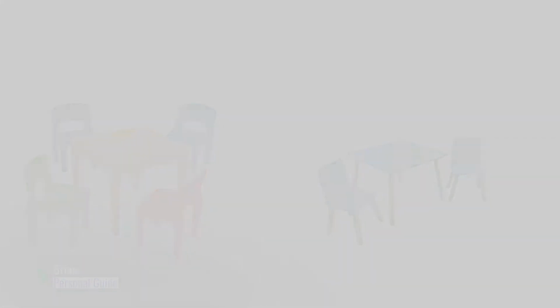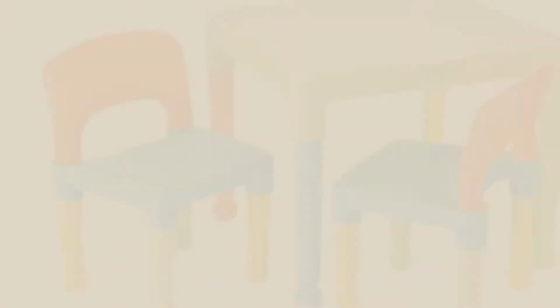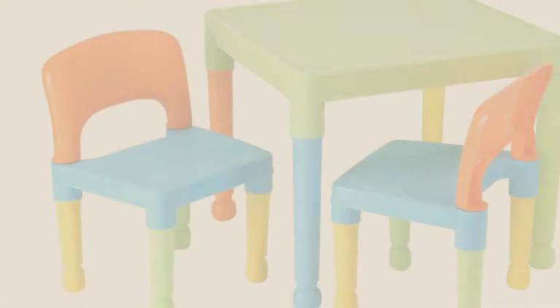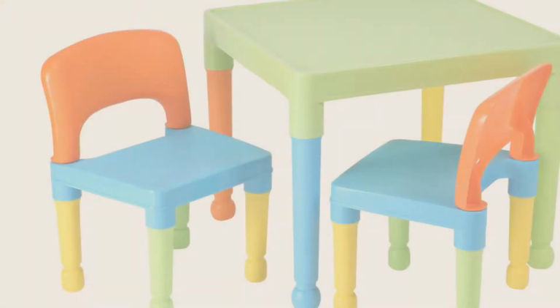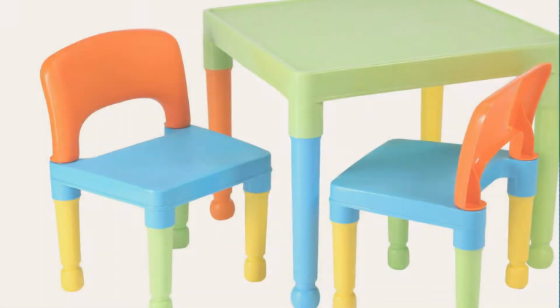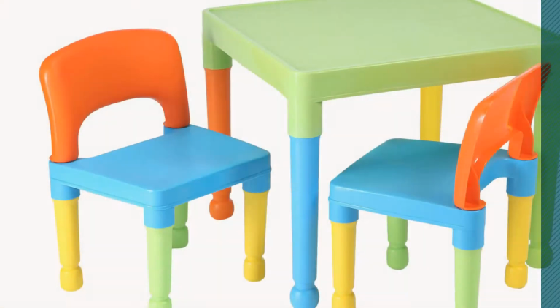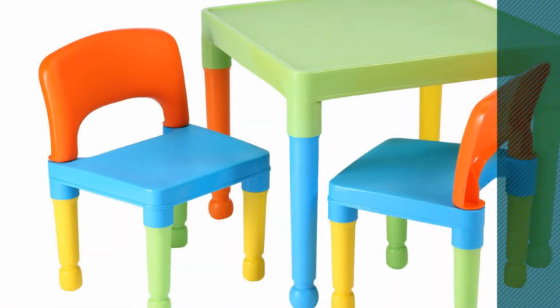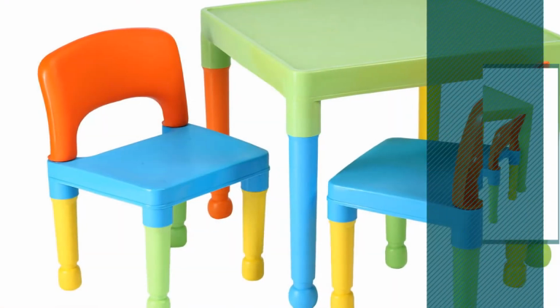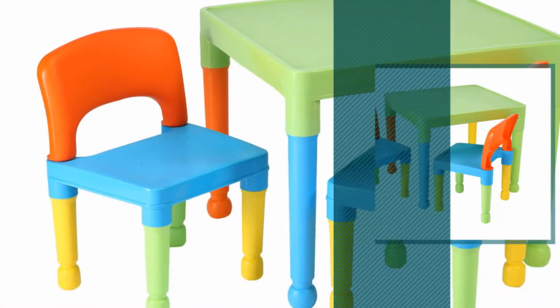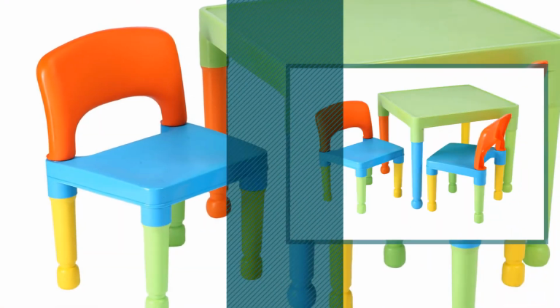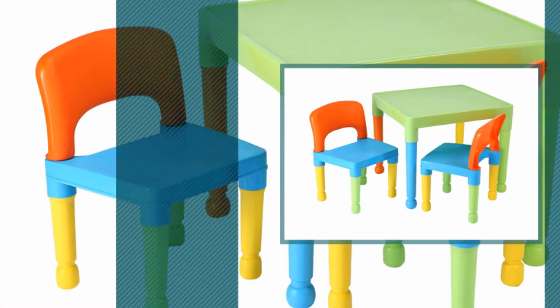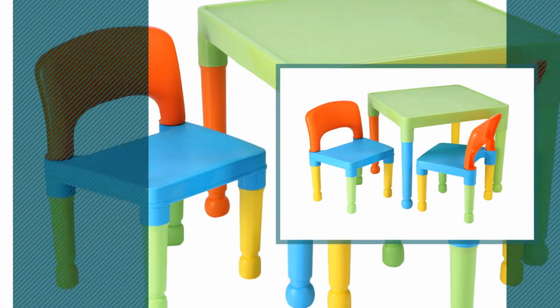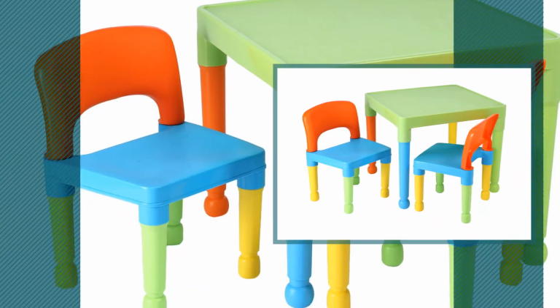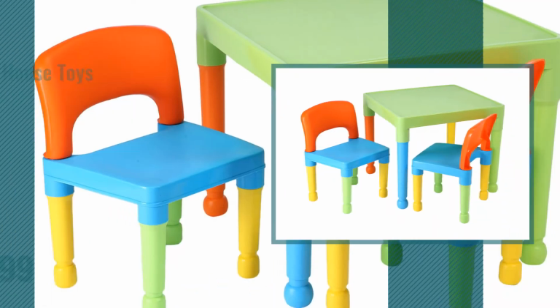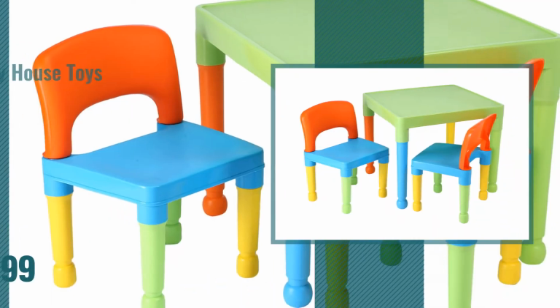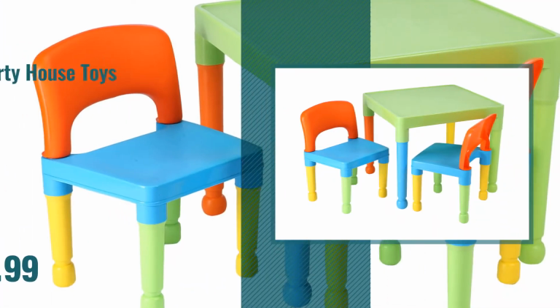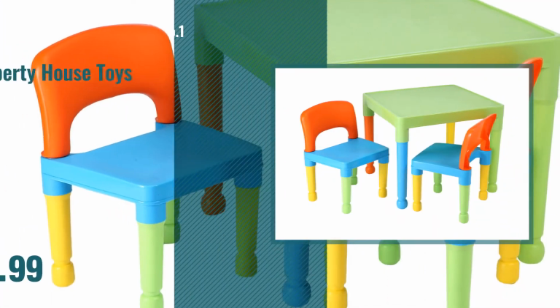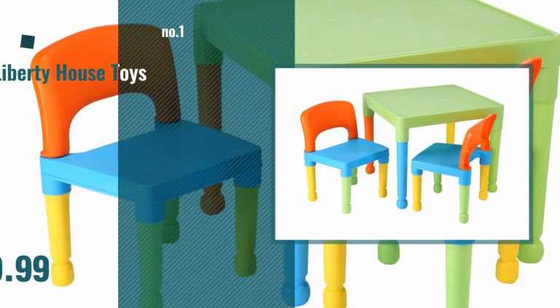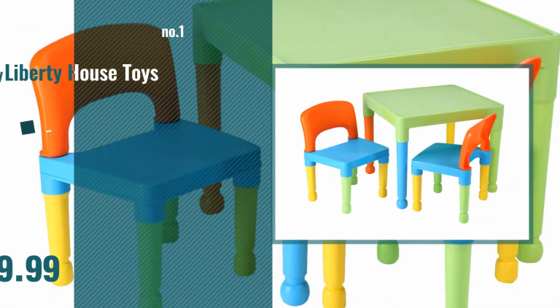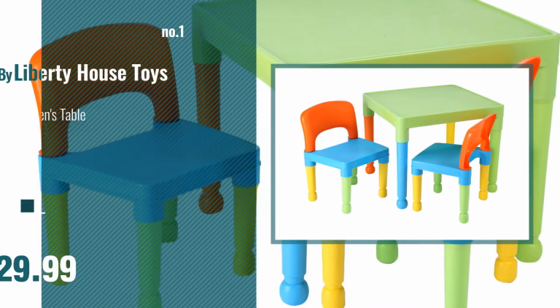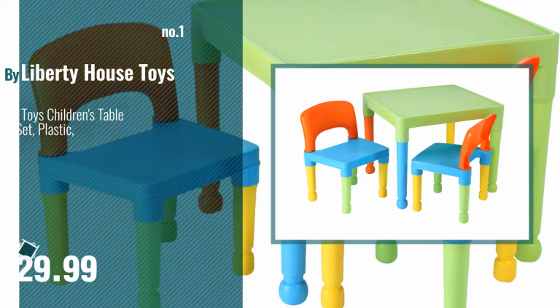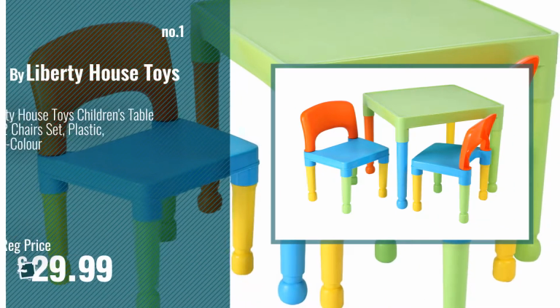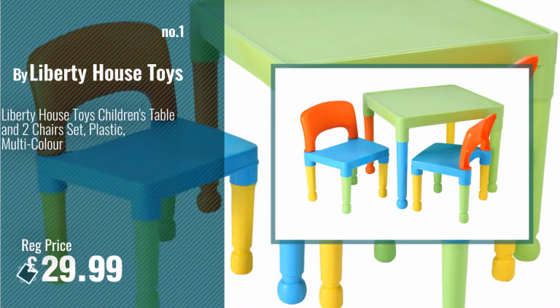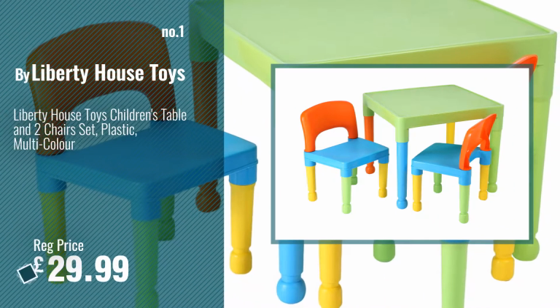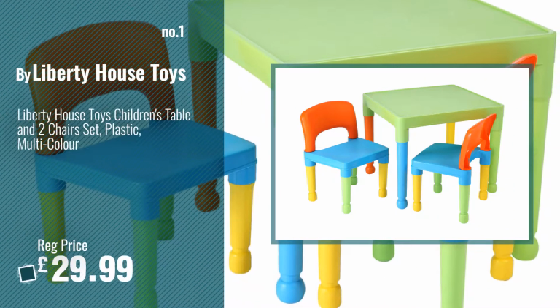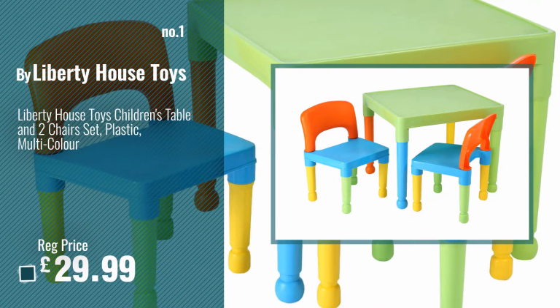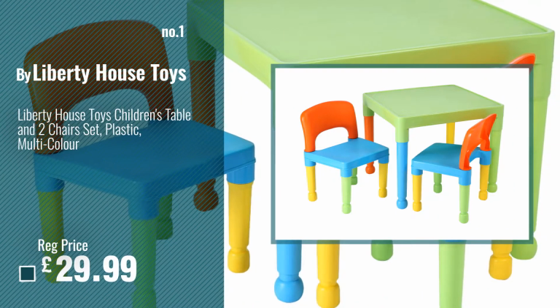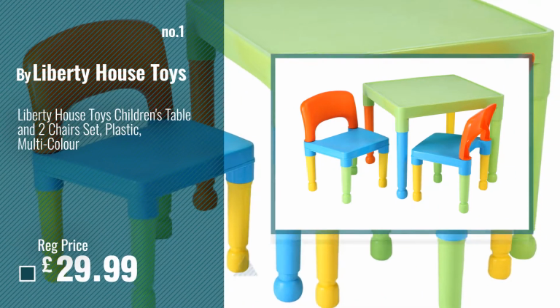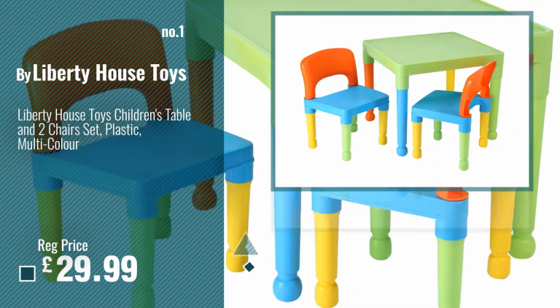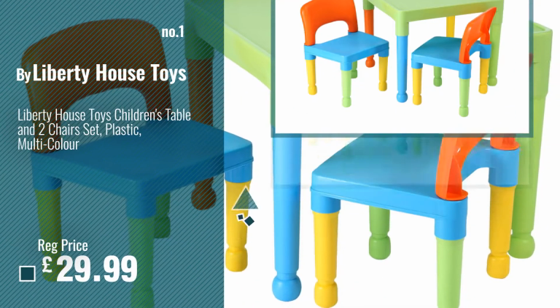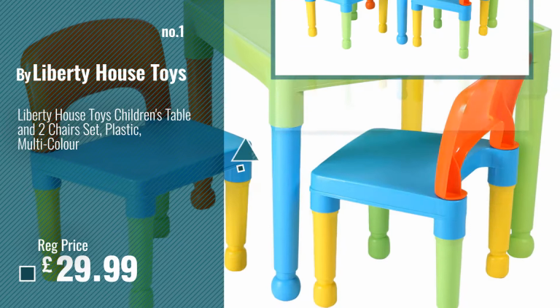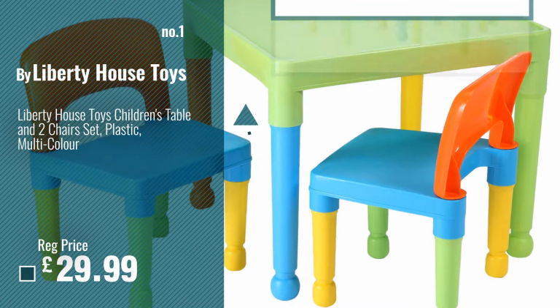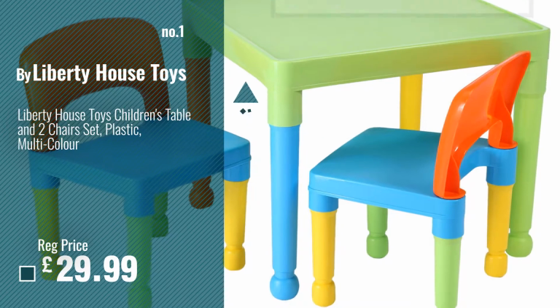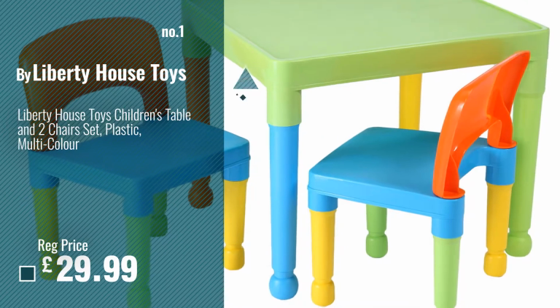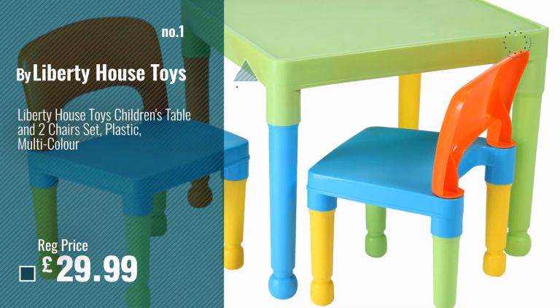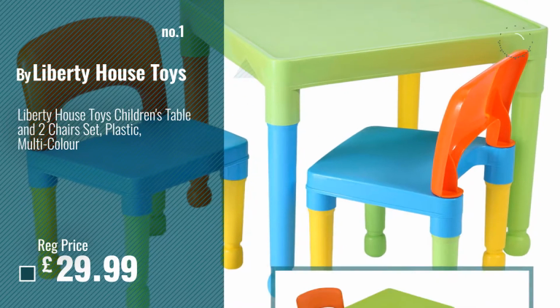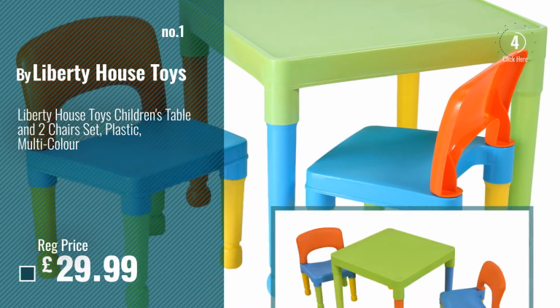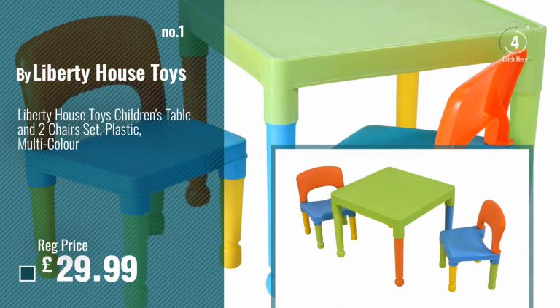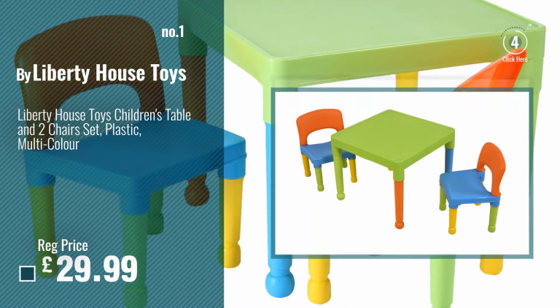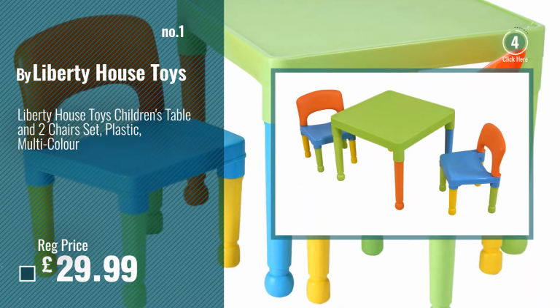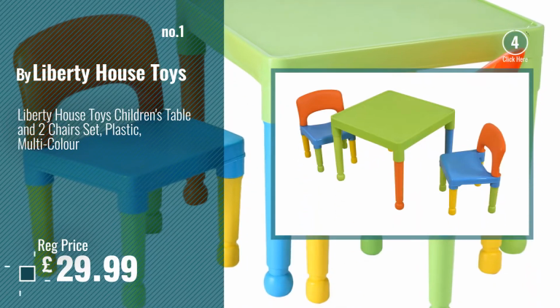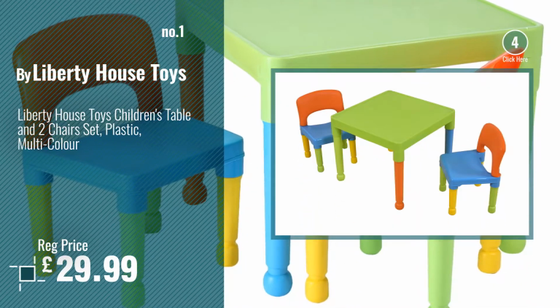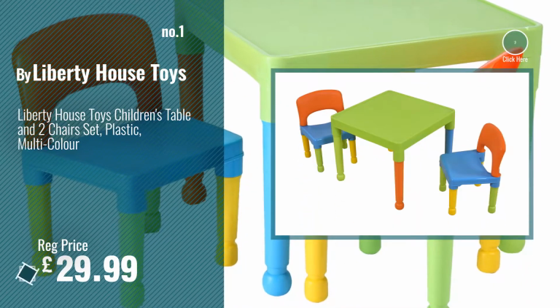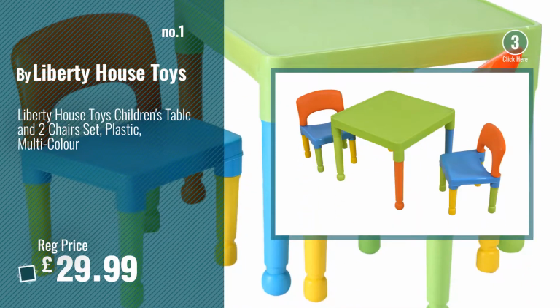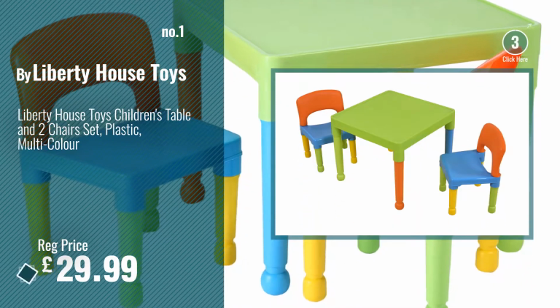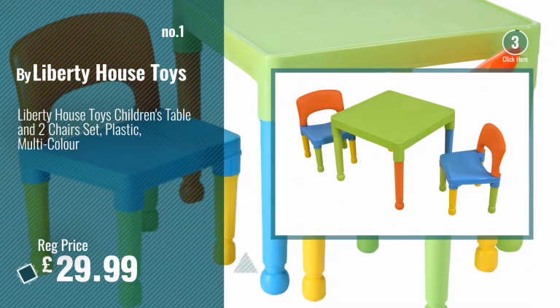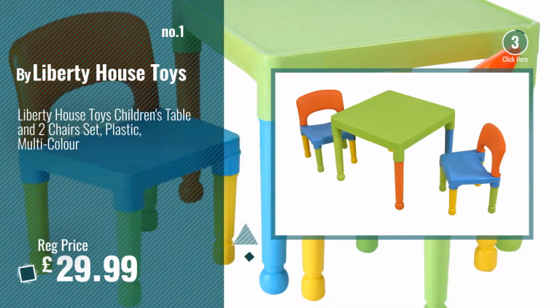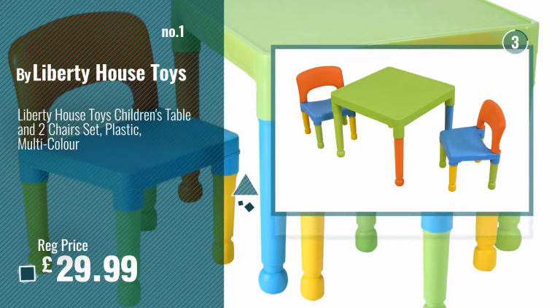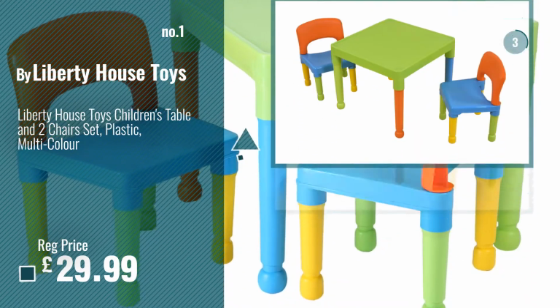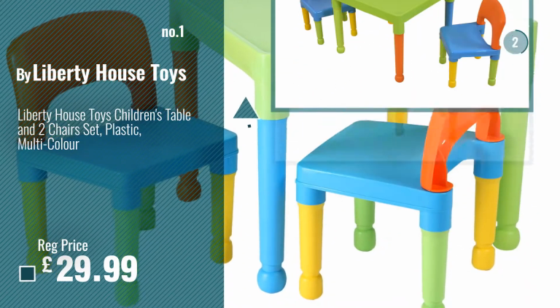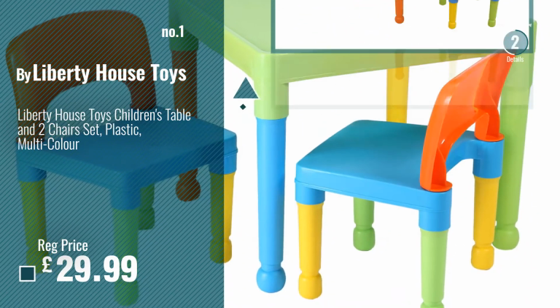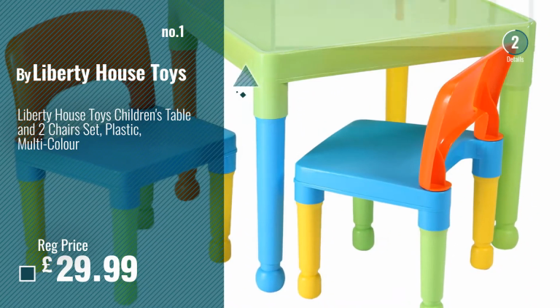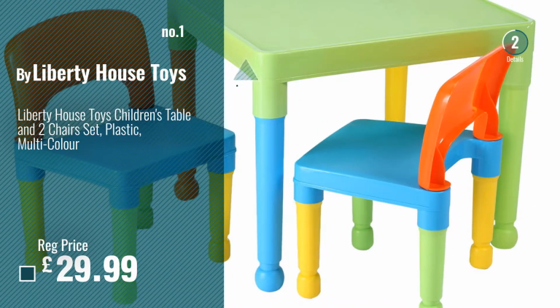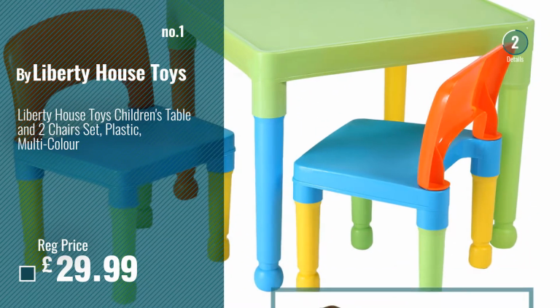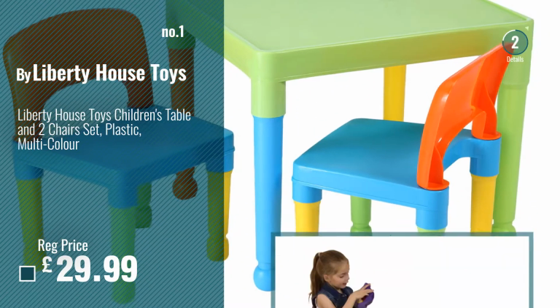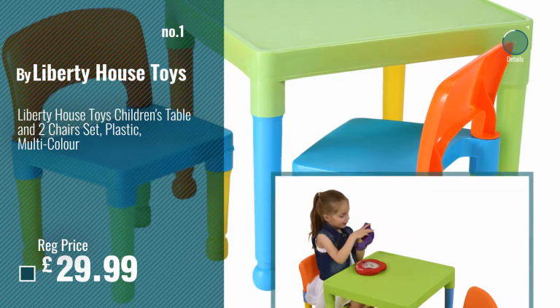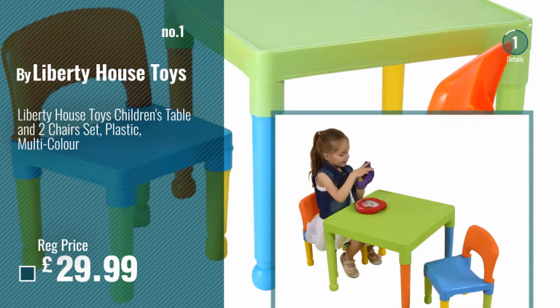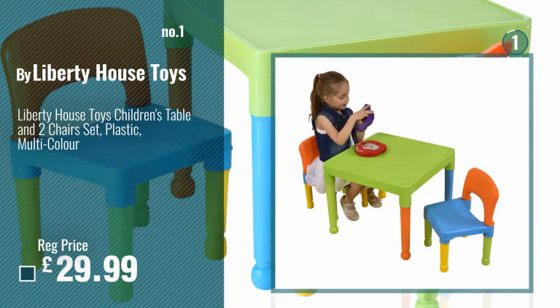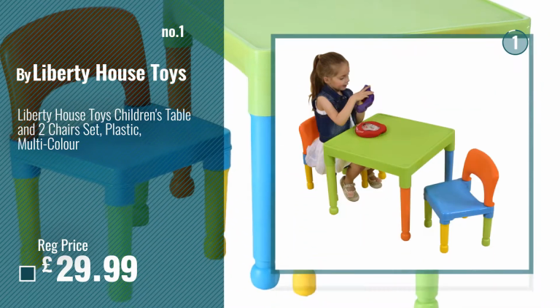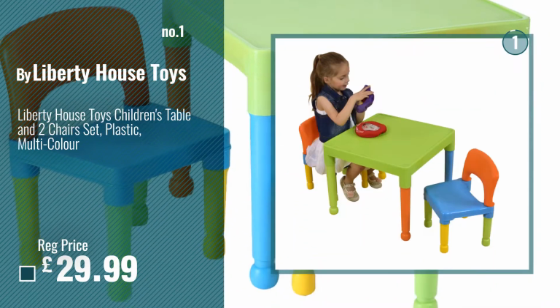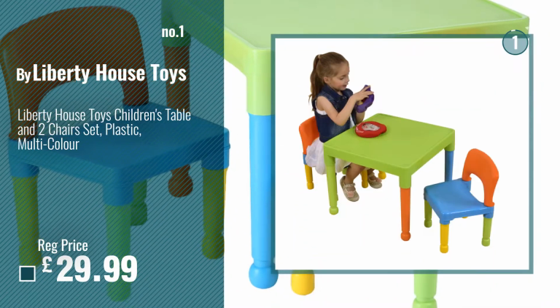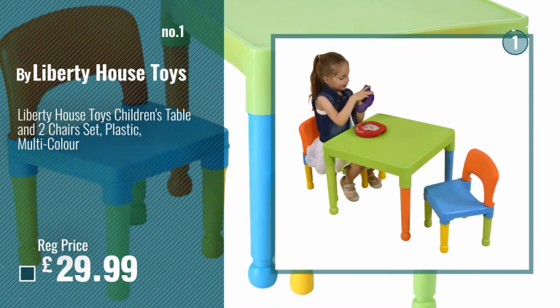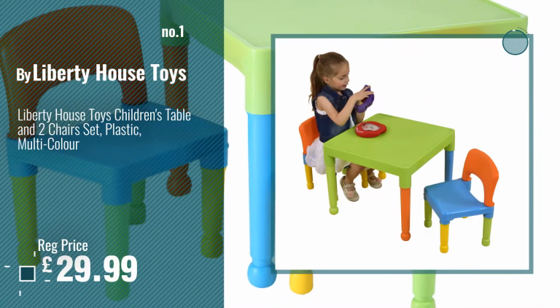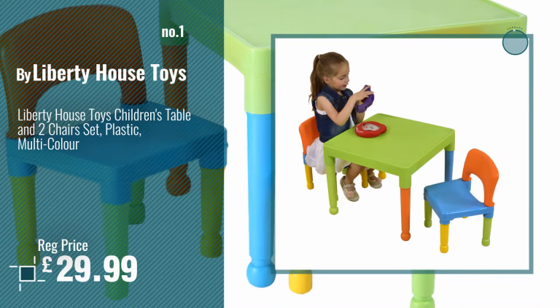Number 1. Best Seller by Liberty House Toys. Watch this video. Choose your favorite.